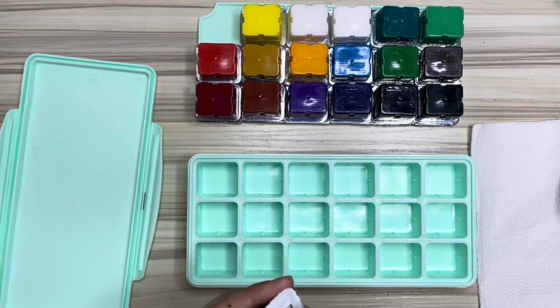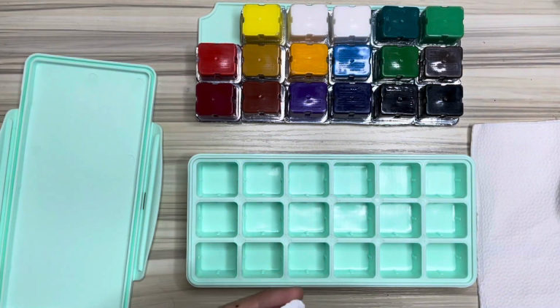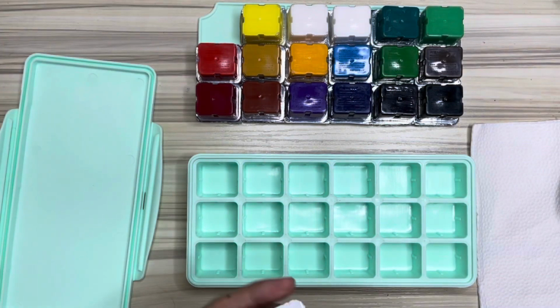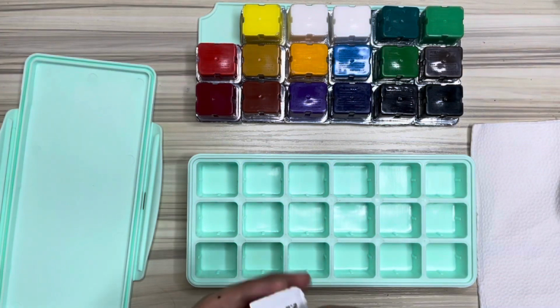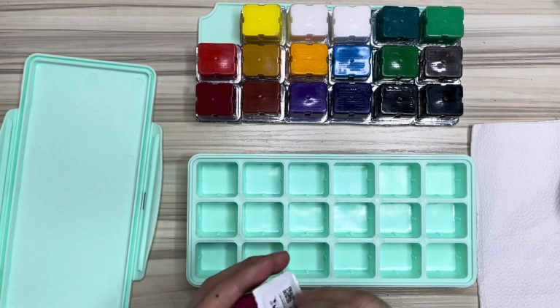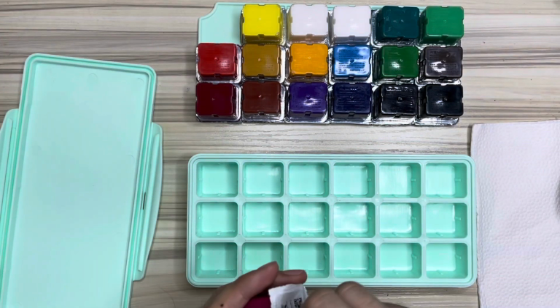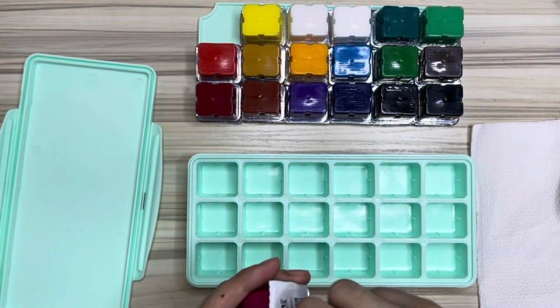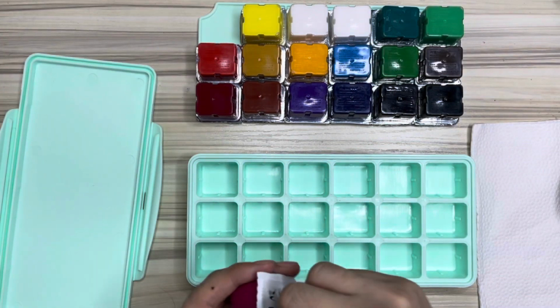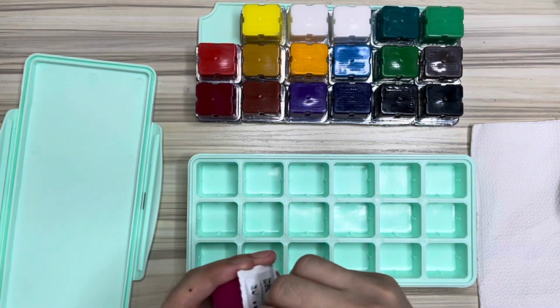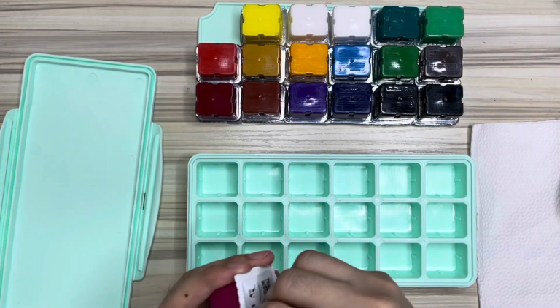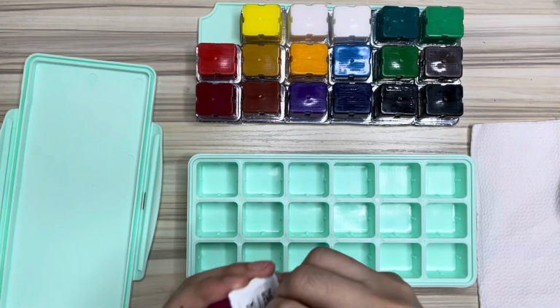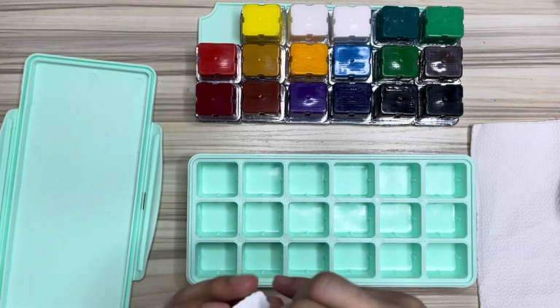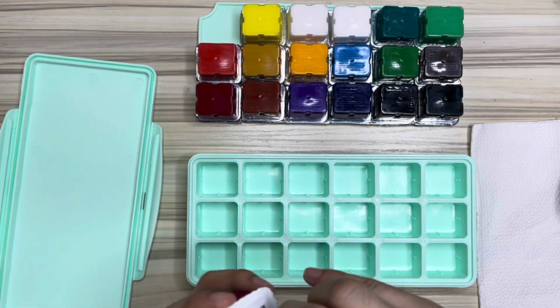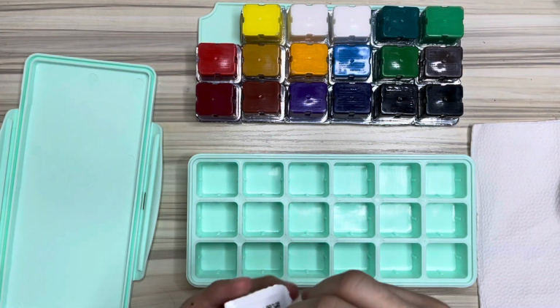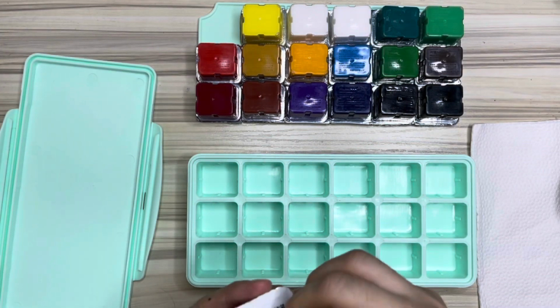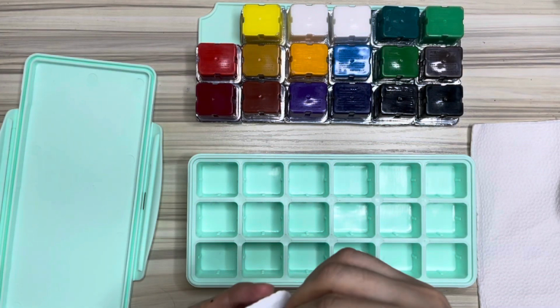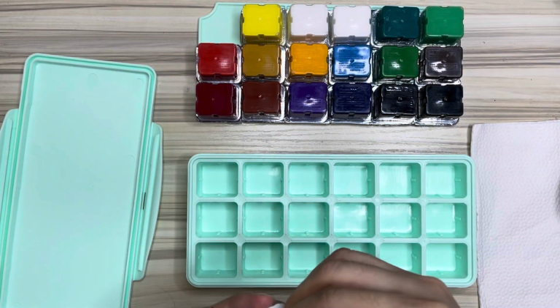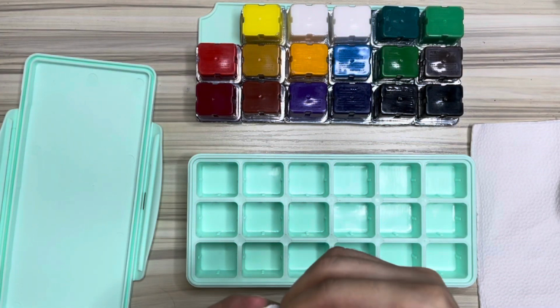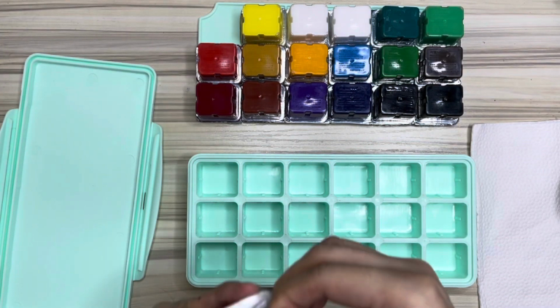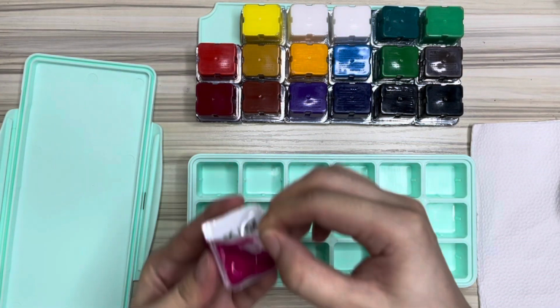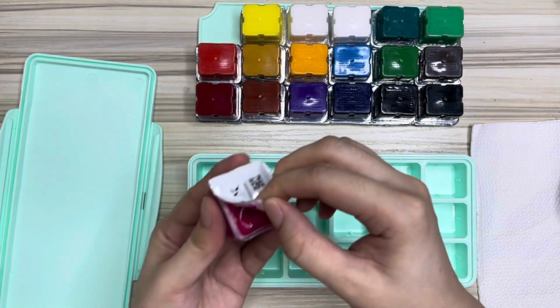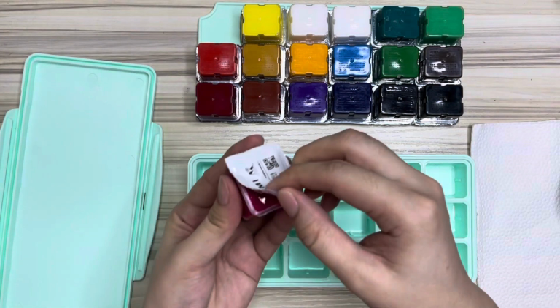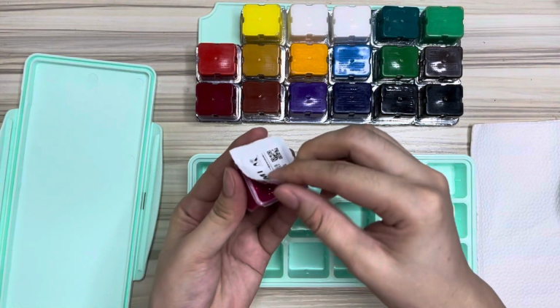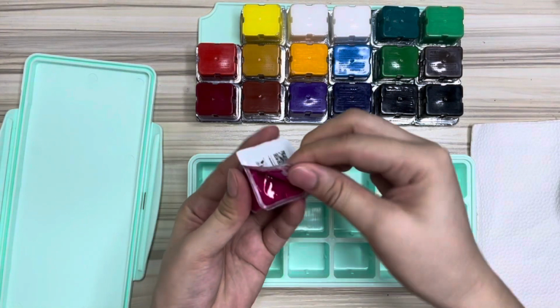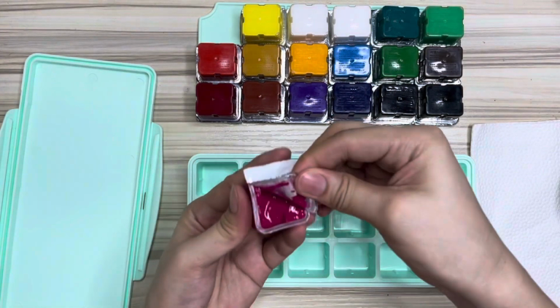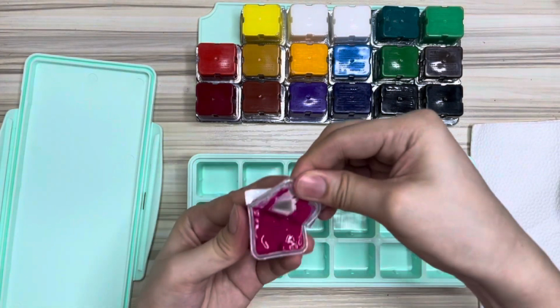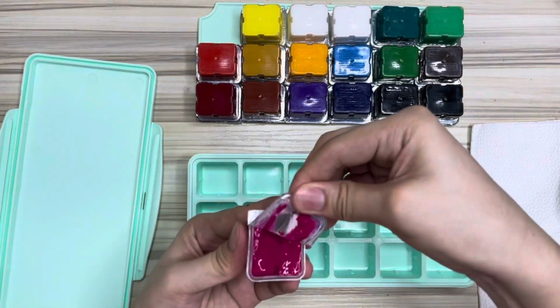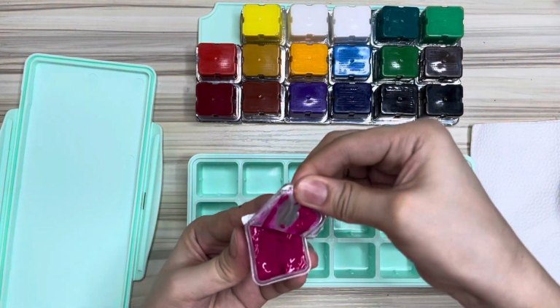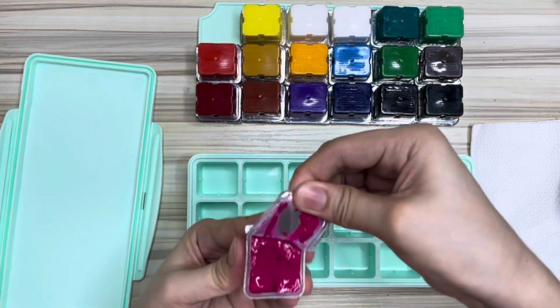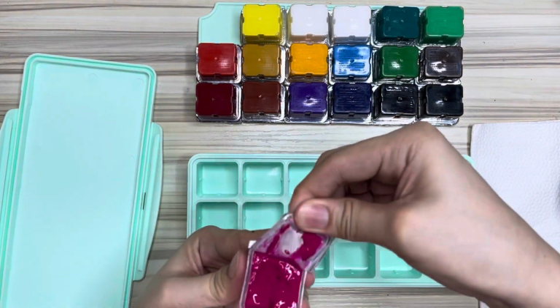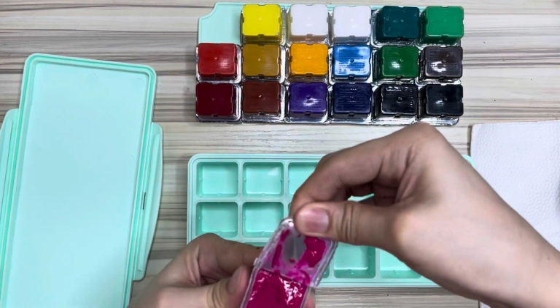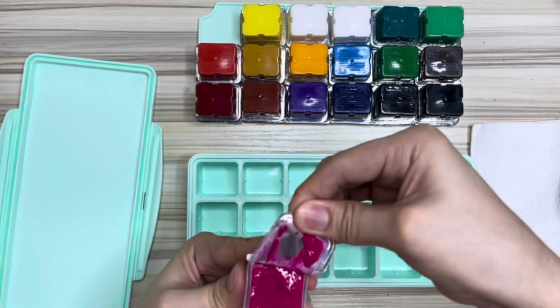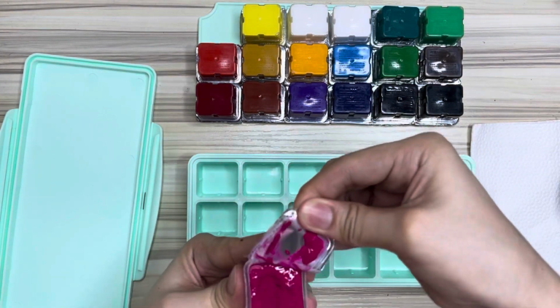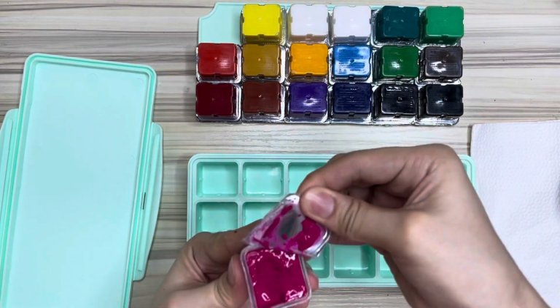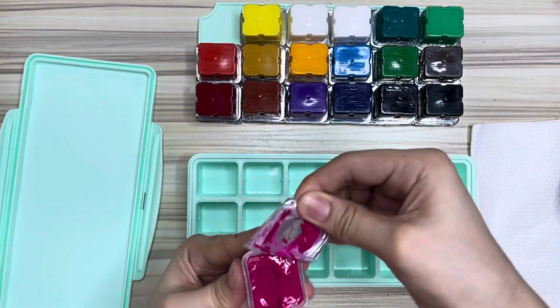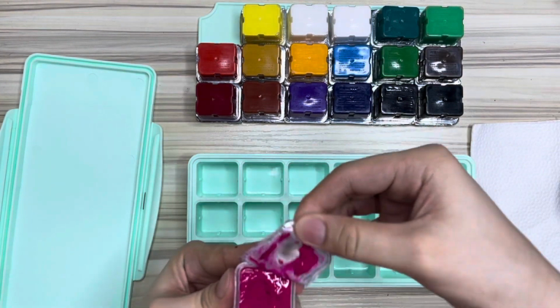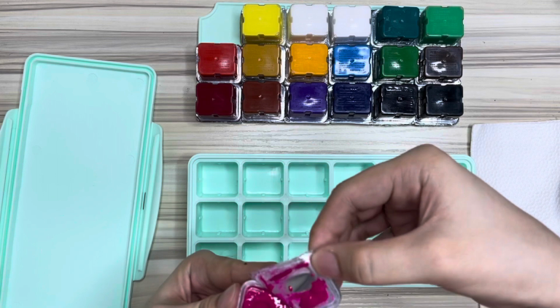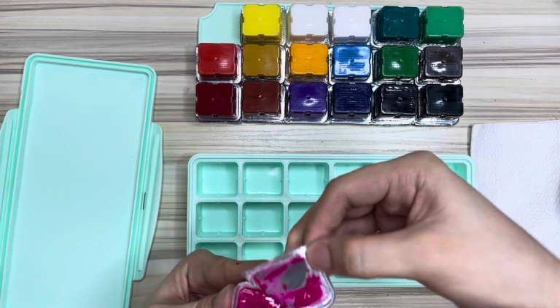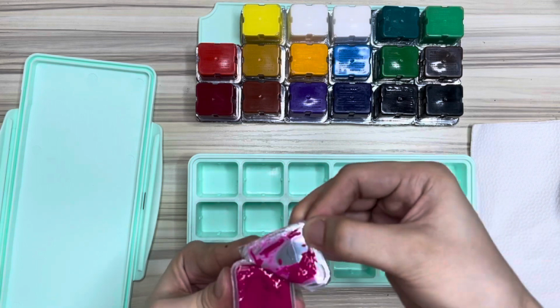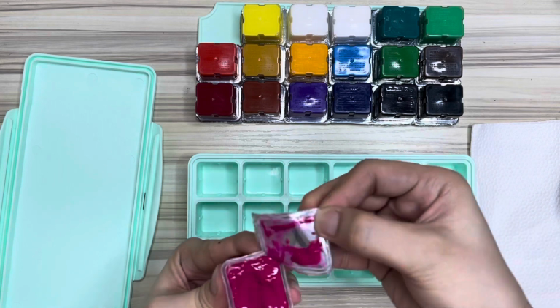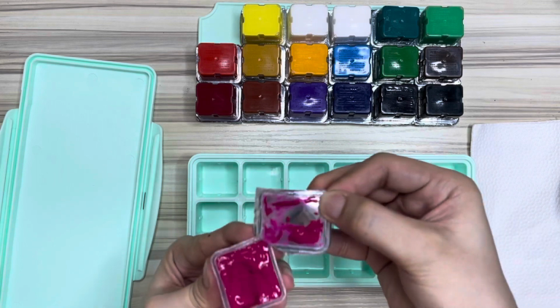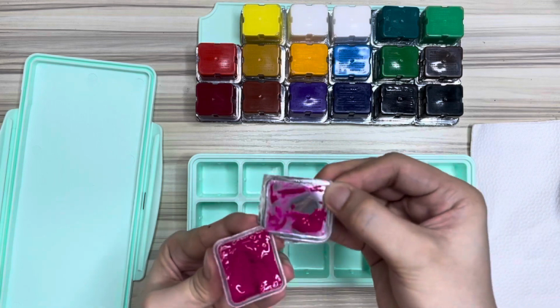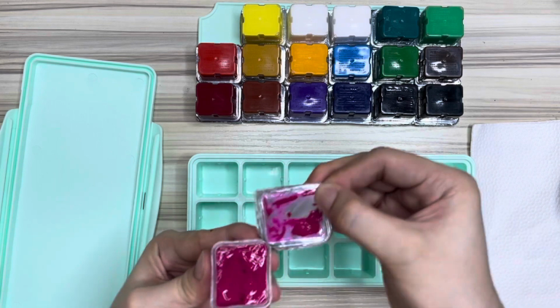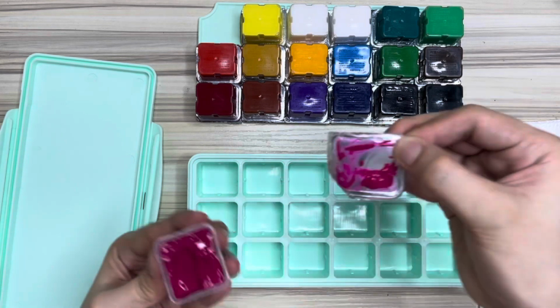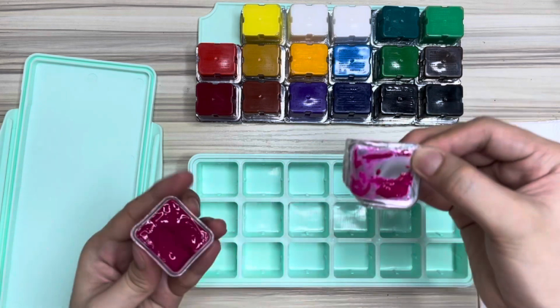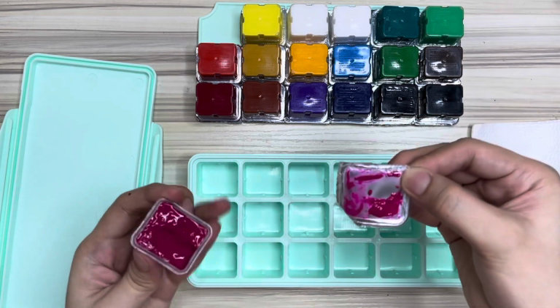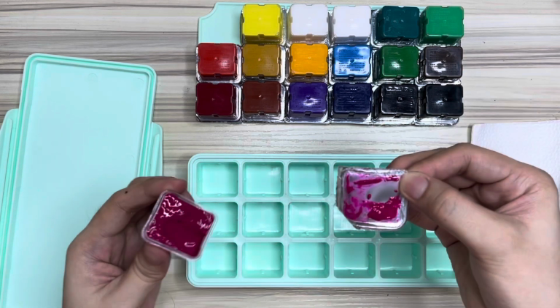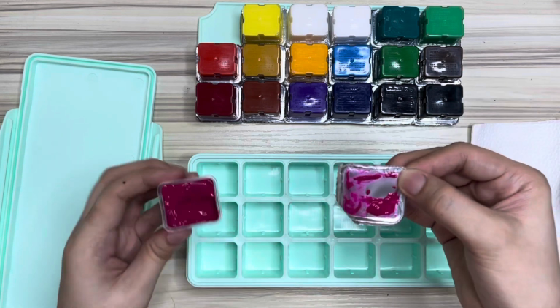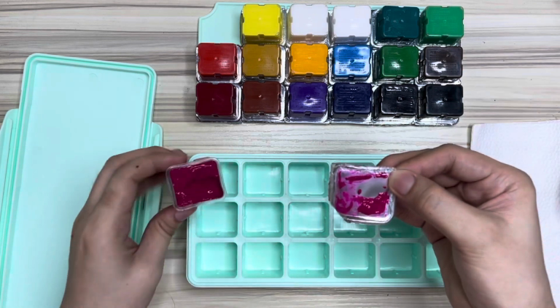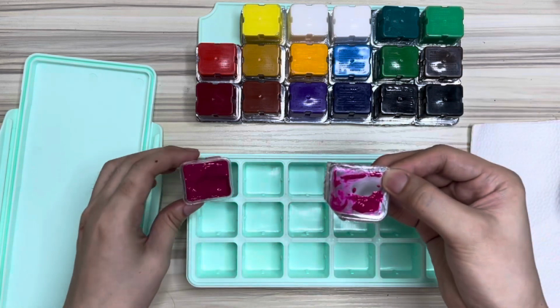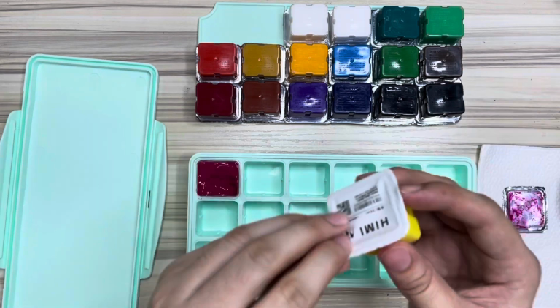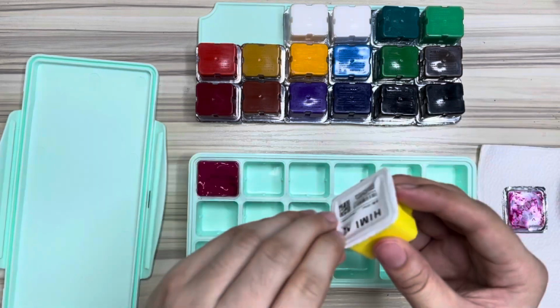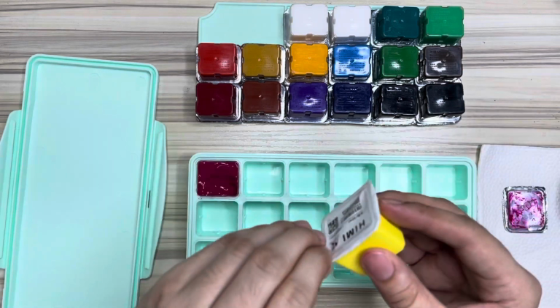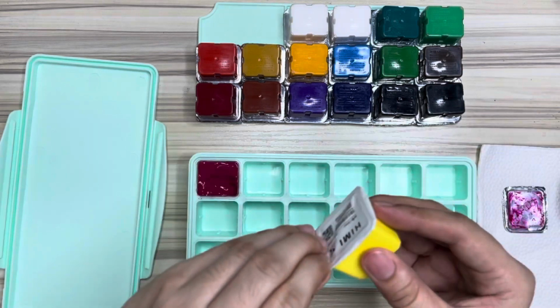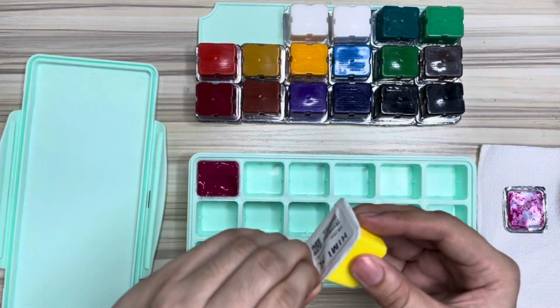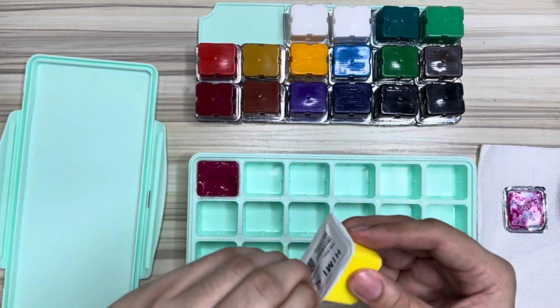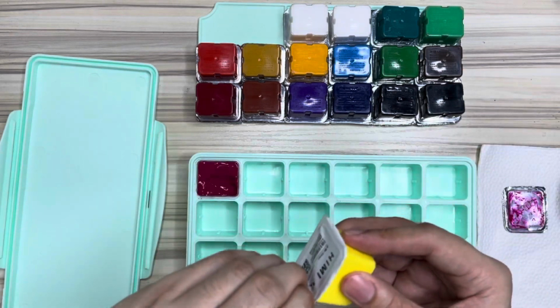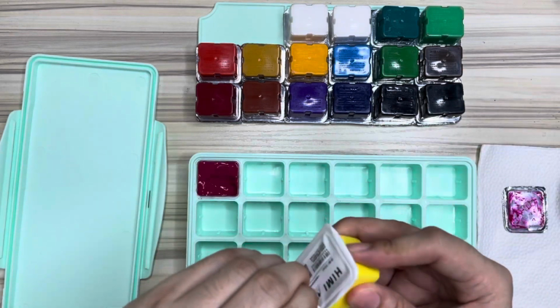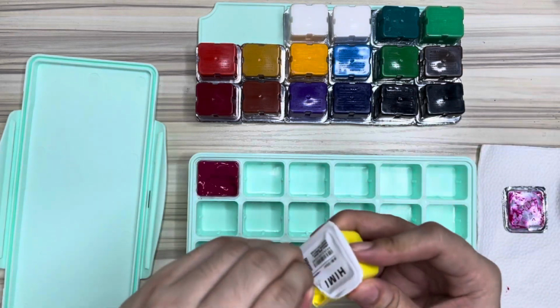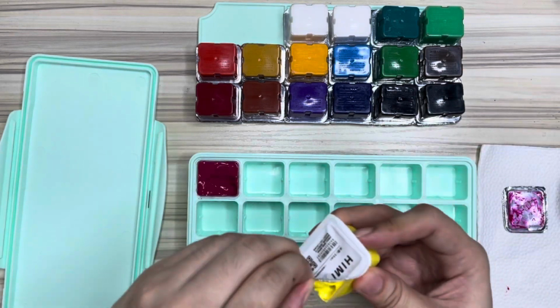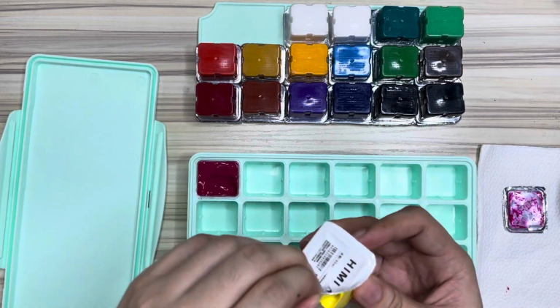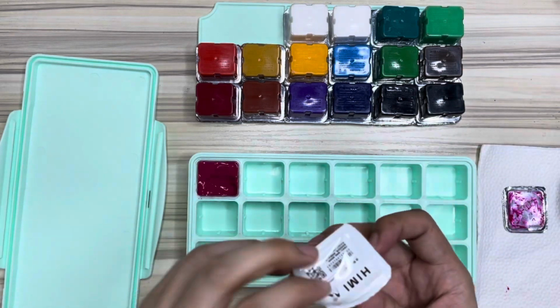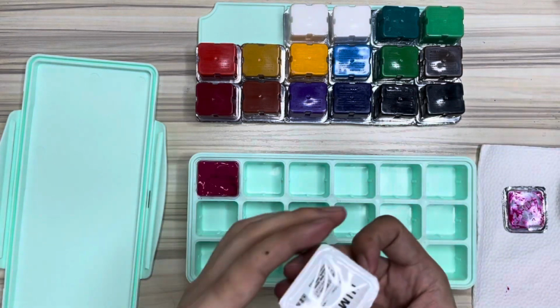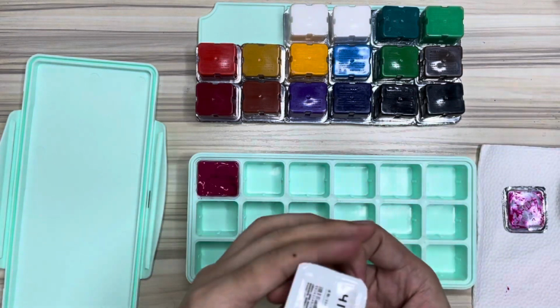First, we open and peel off the cover of the jelly cup one by one and put it in the container.